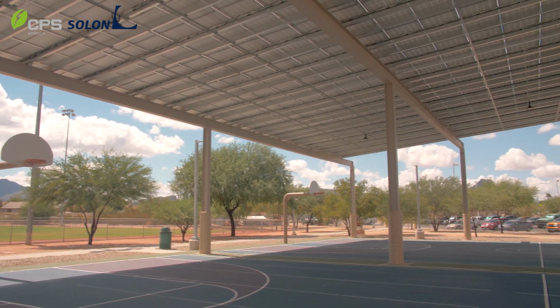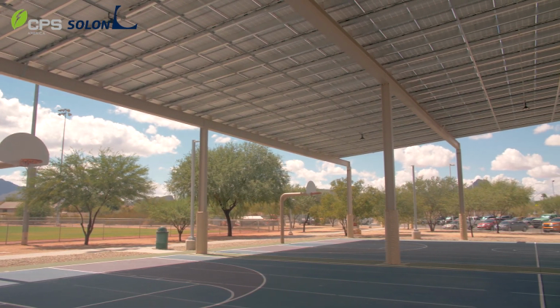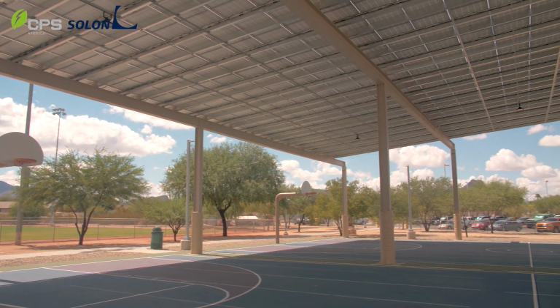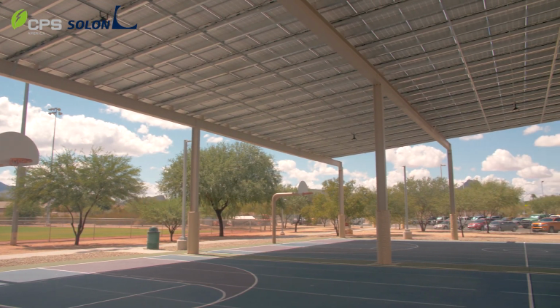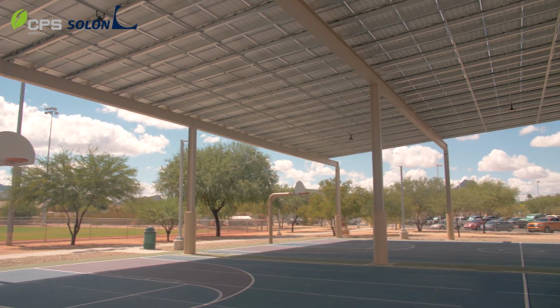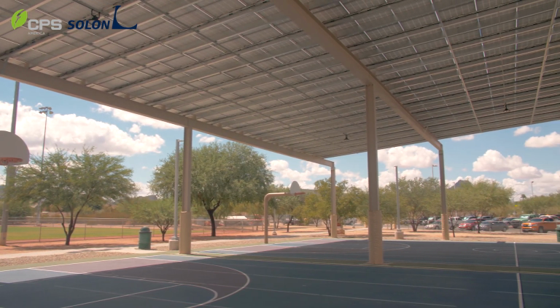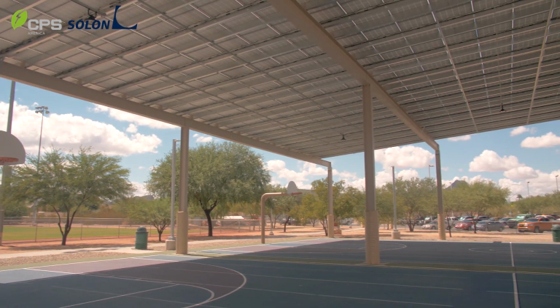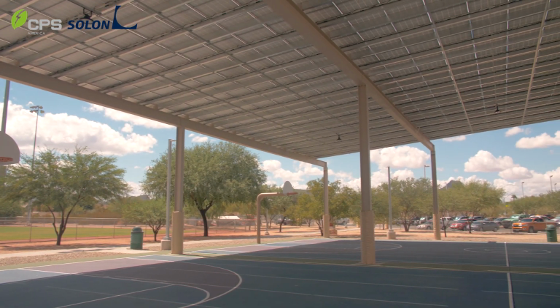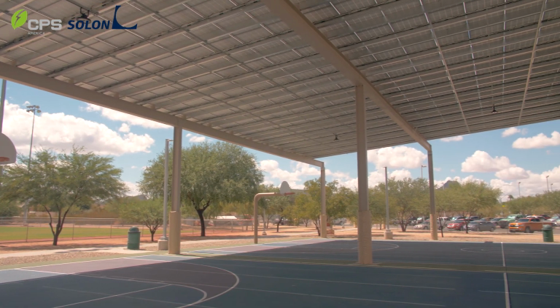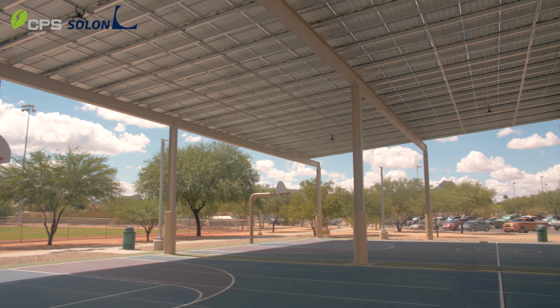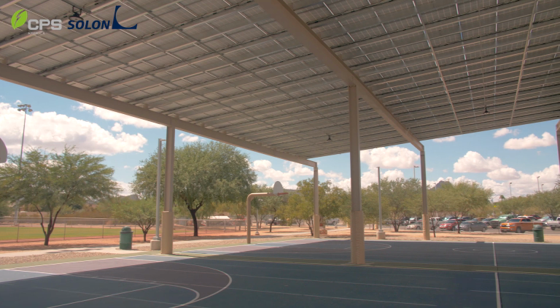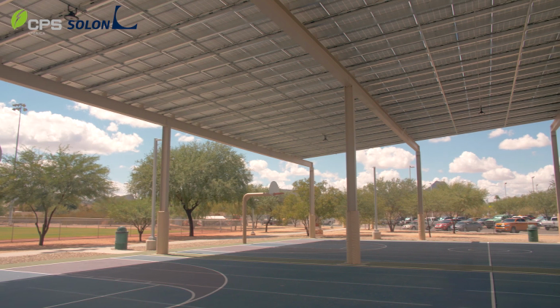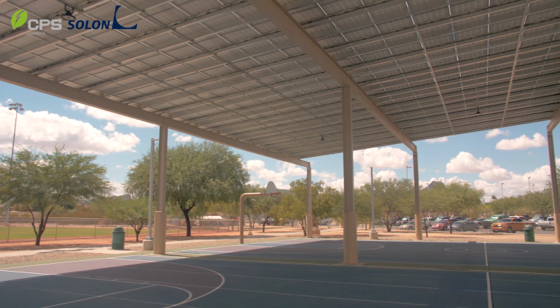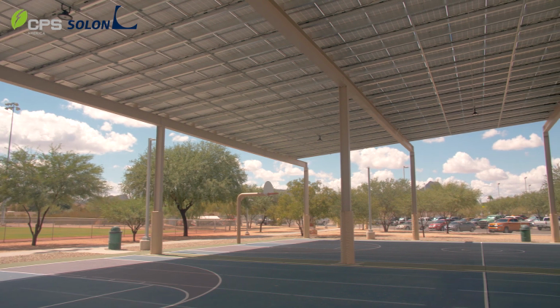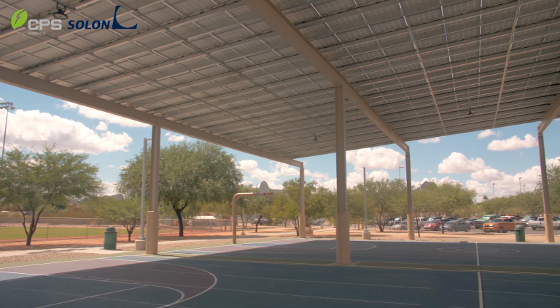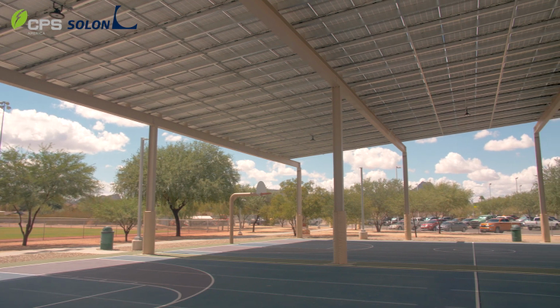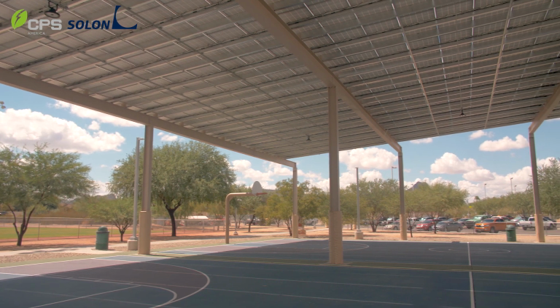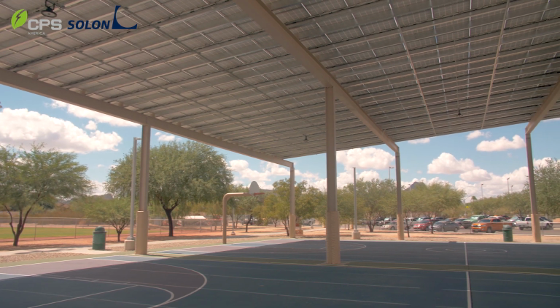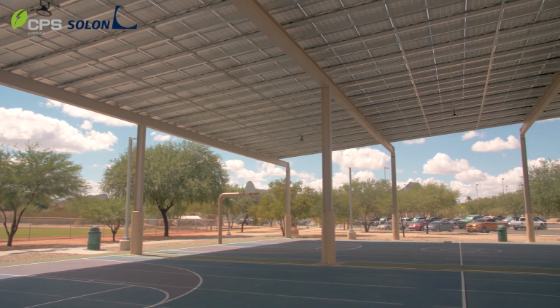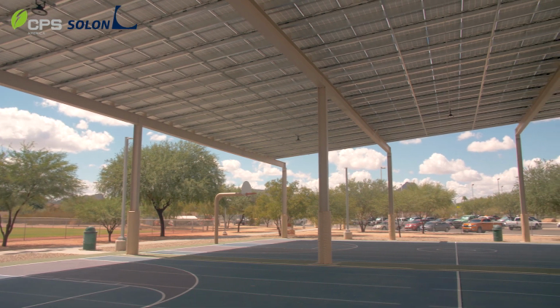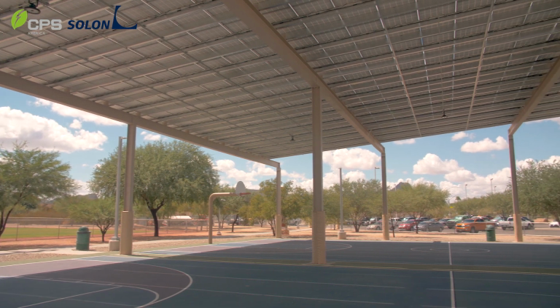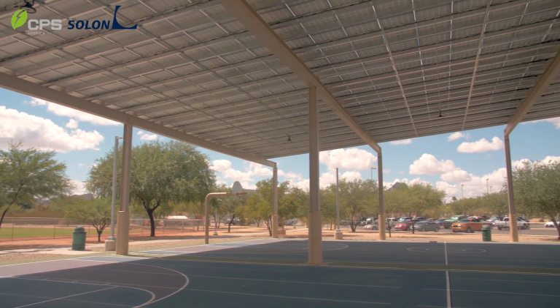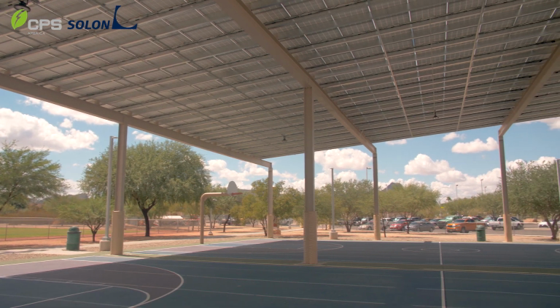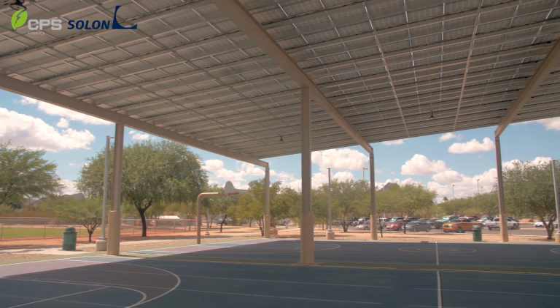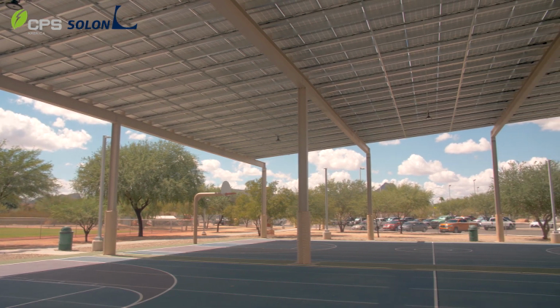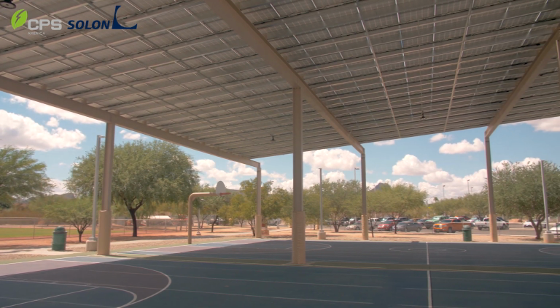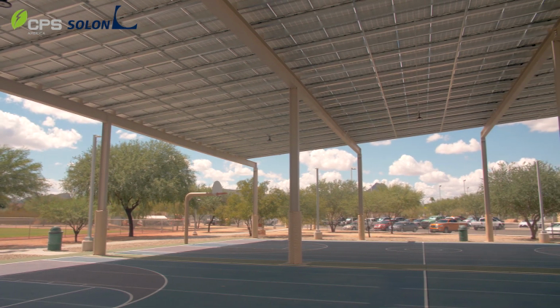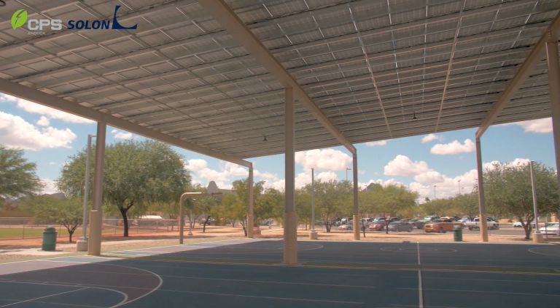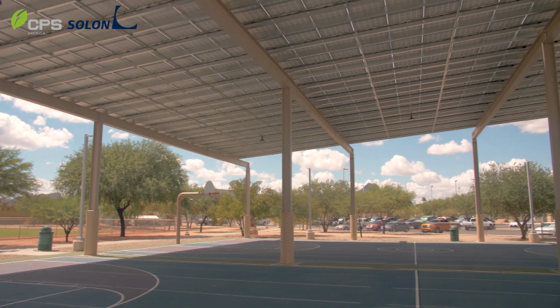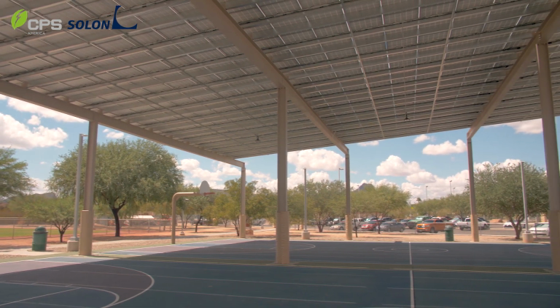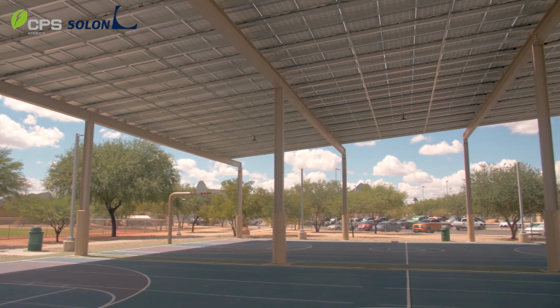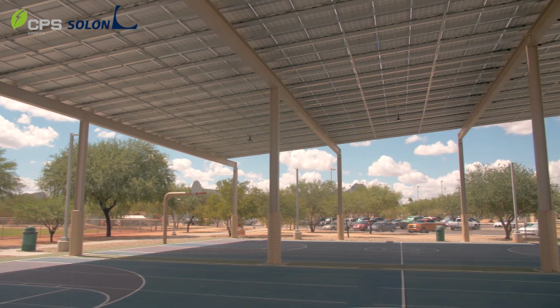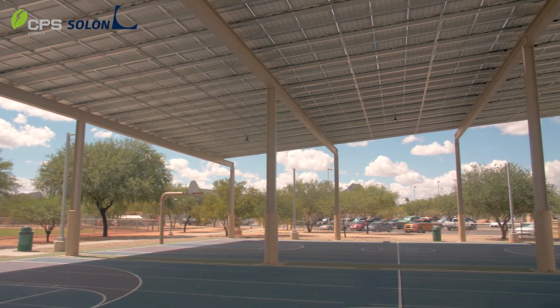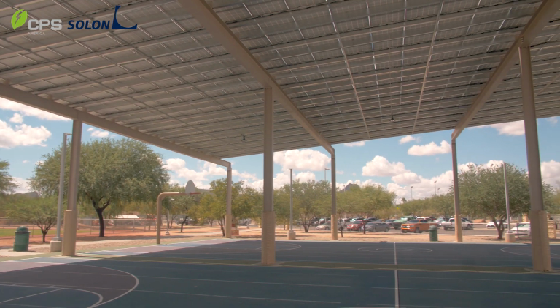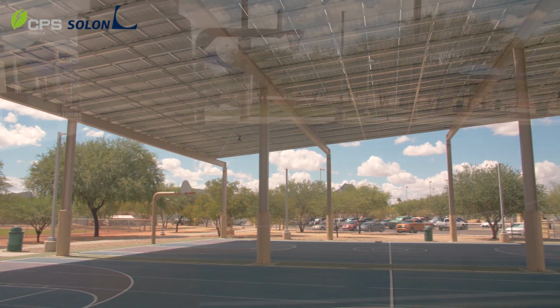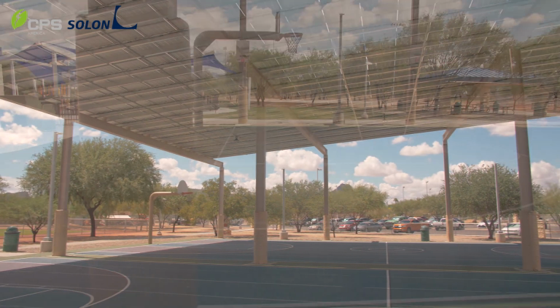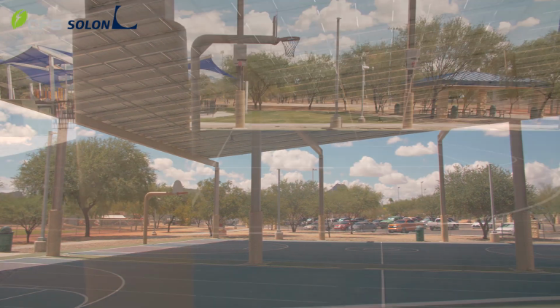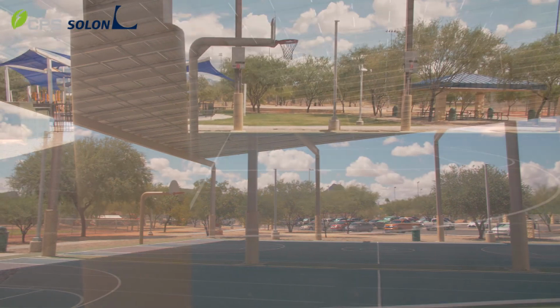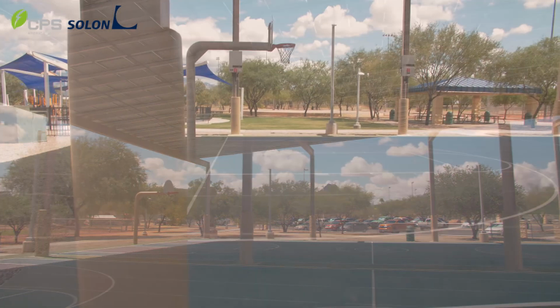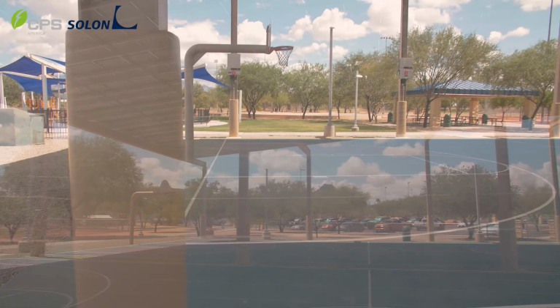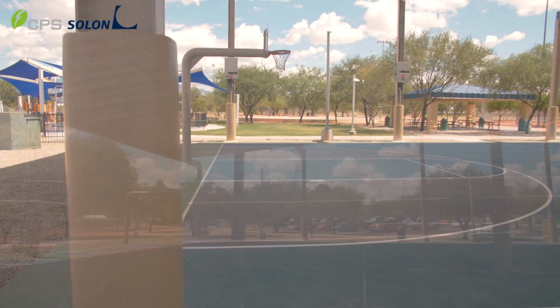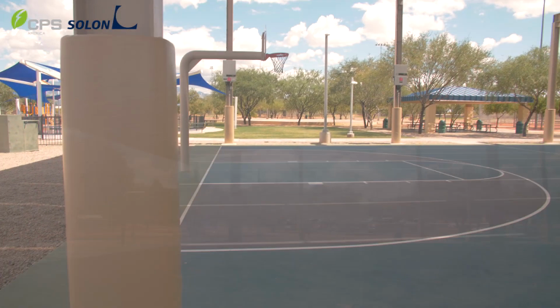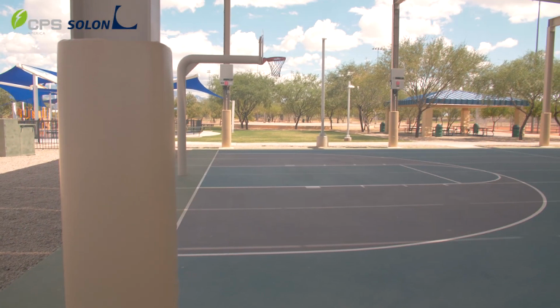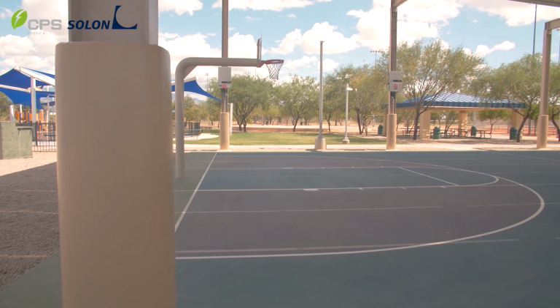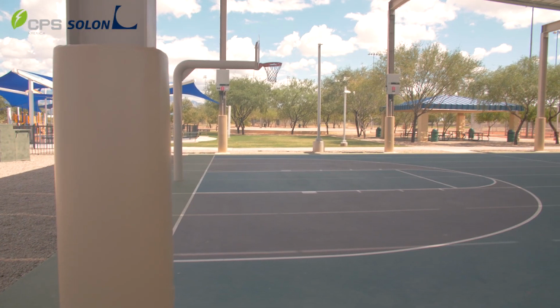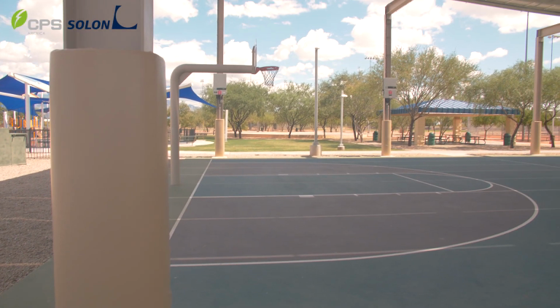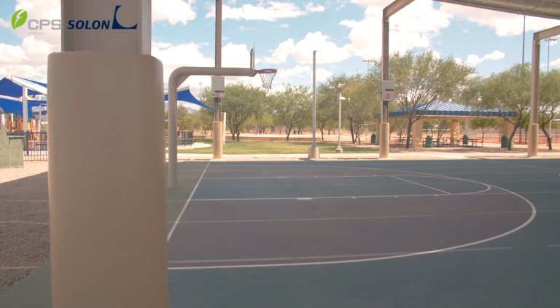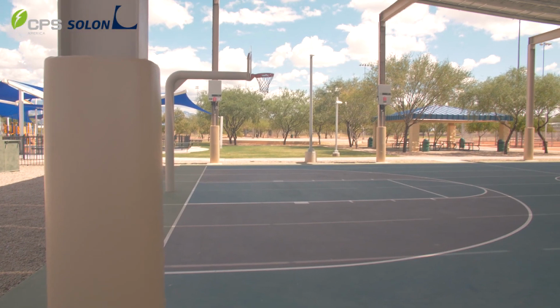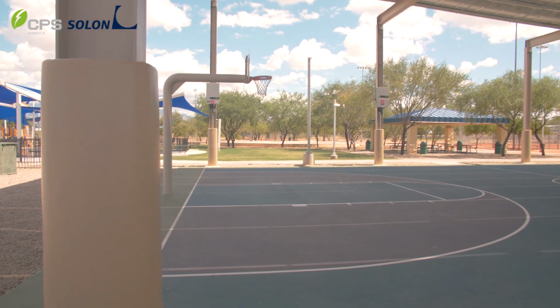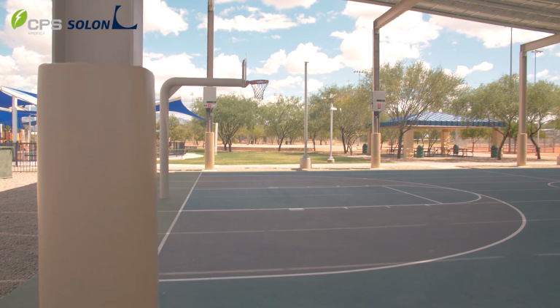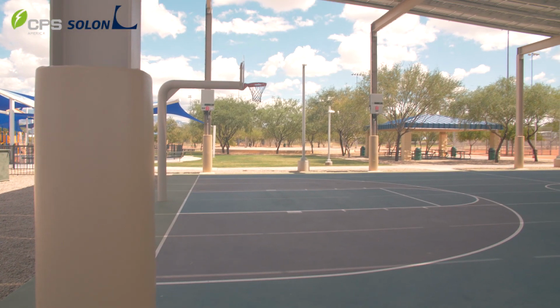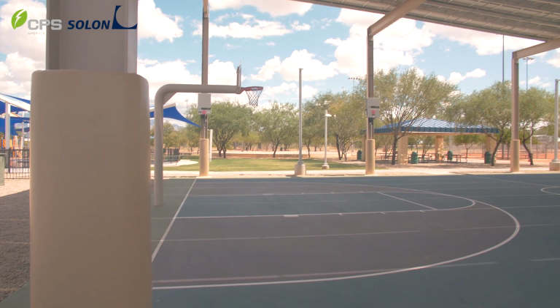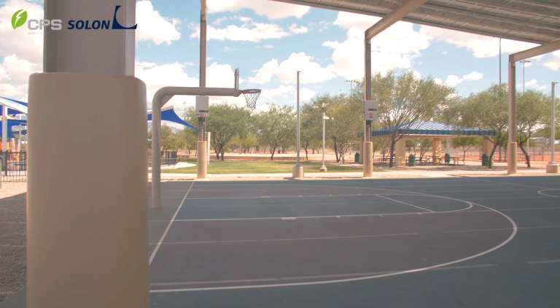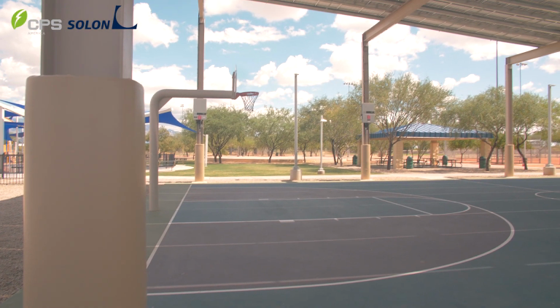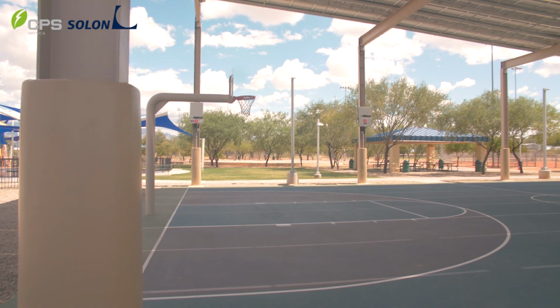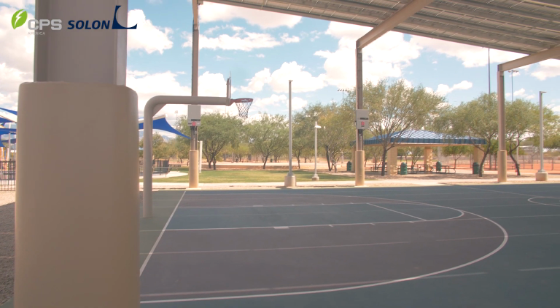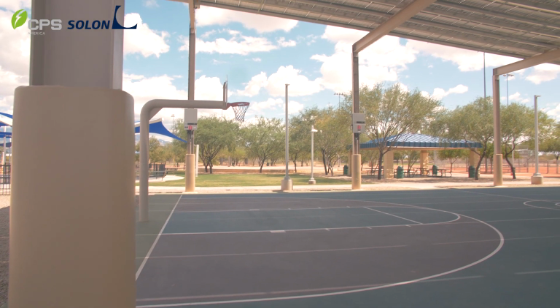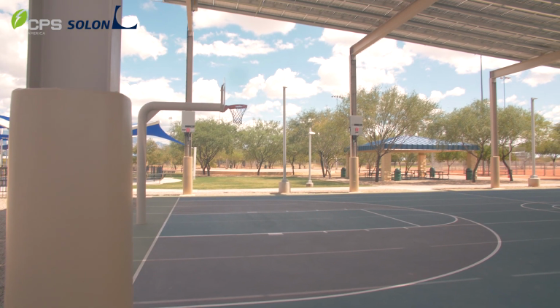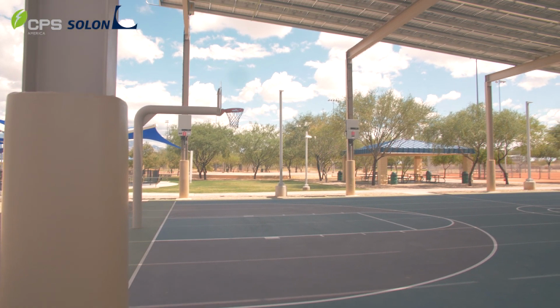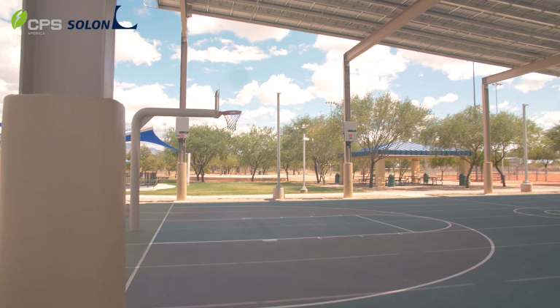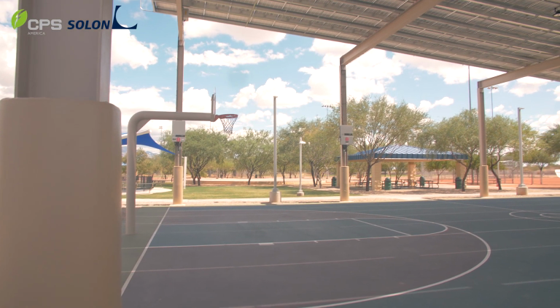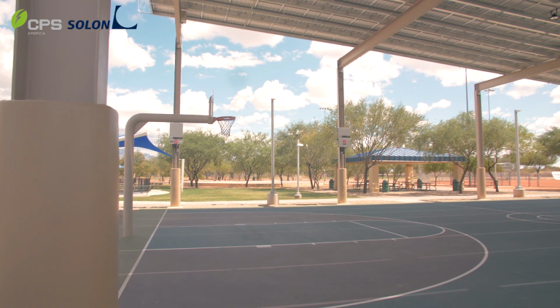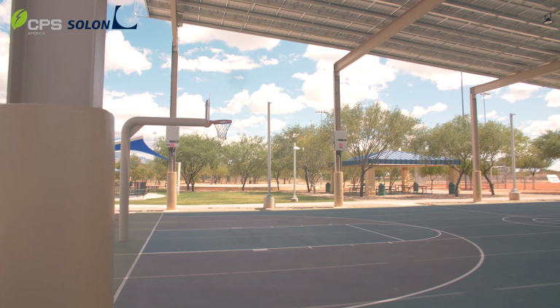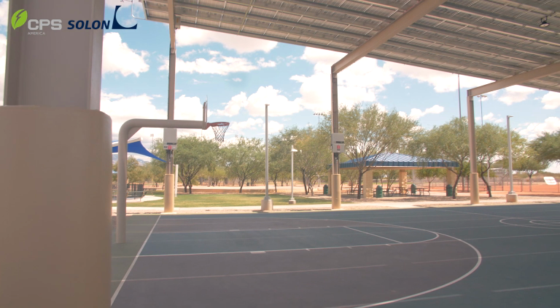The structure also incorporates padded columns at the bases to protect players from potential injury during basketball play.